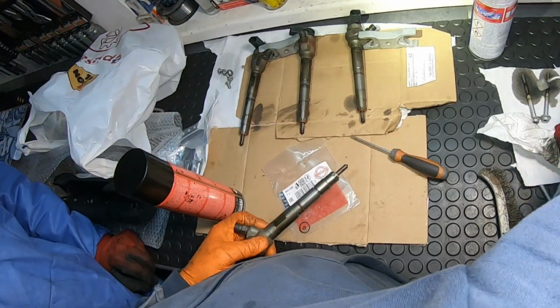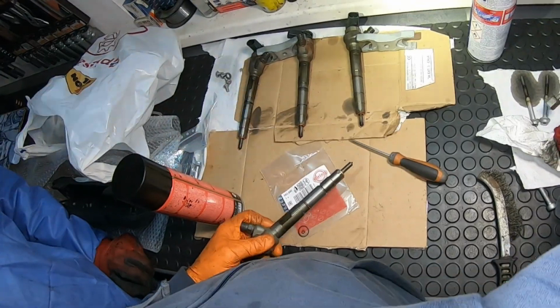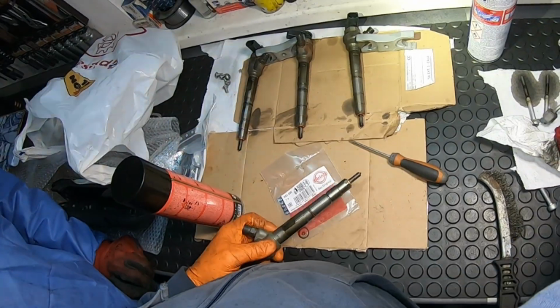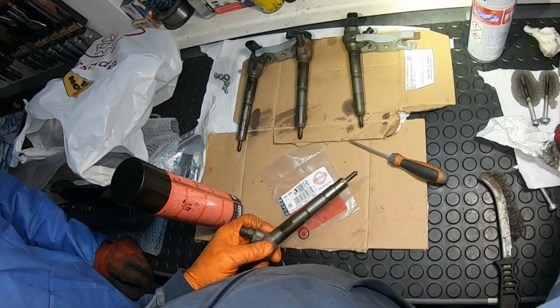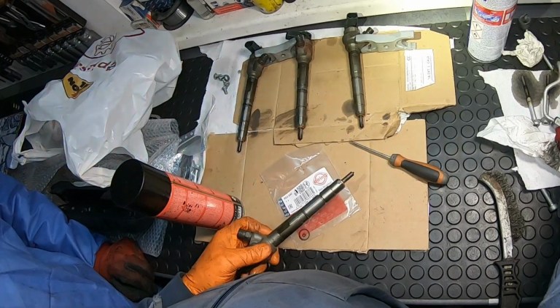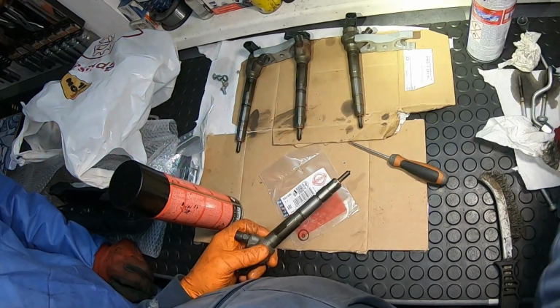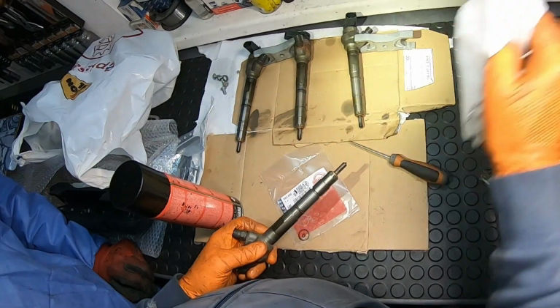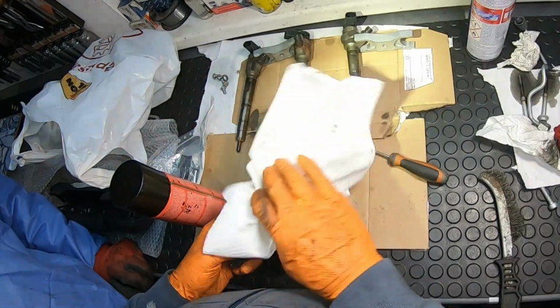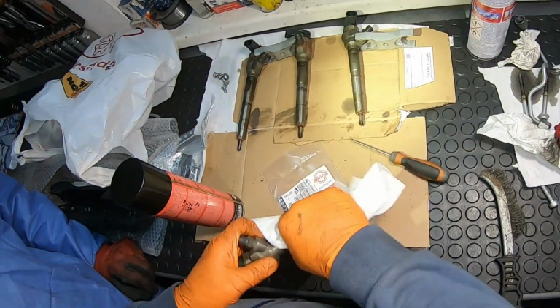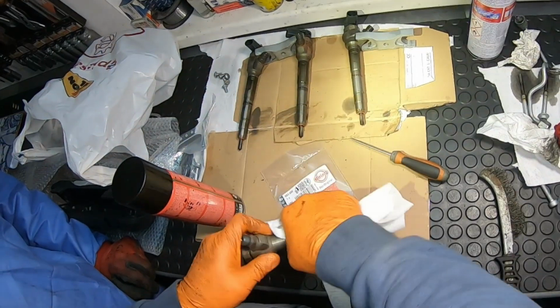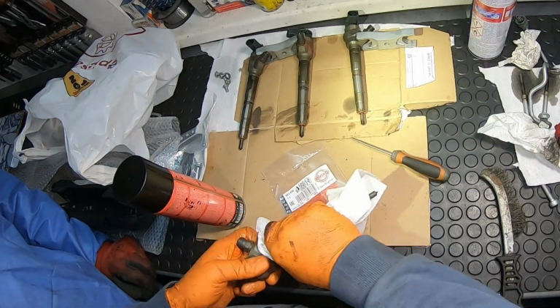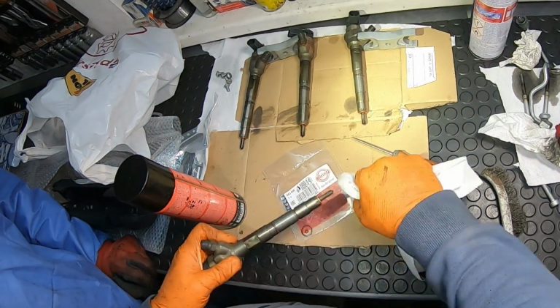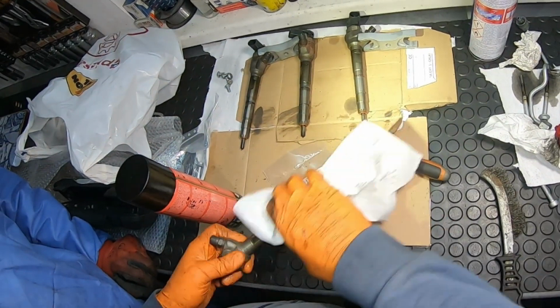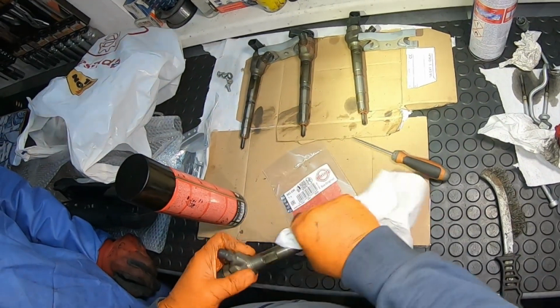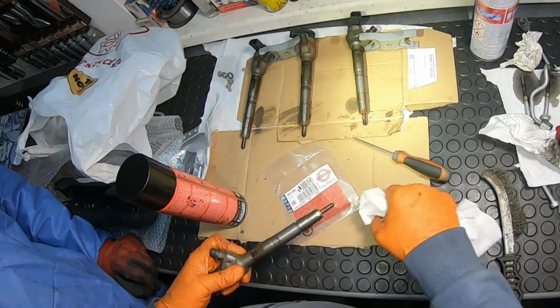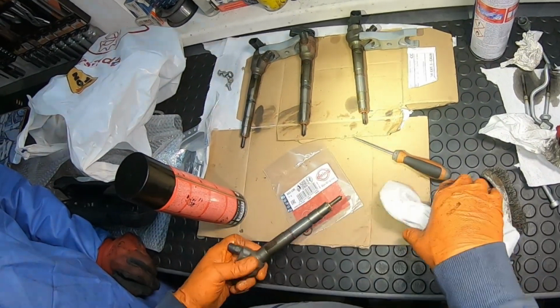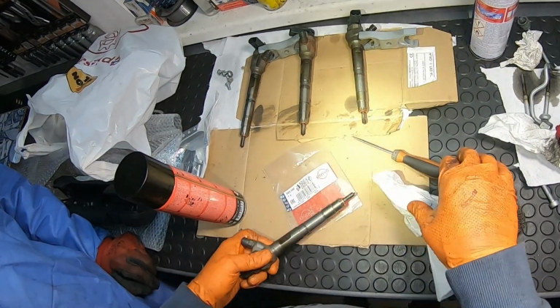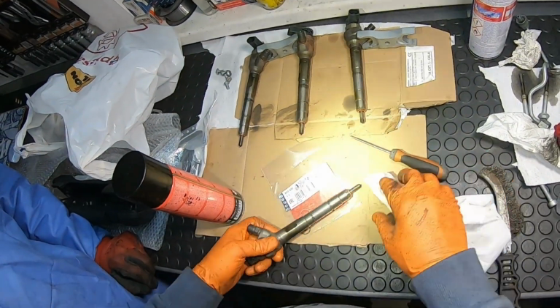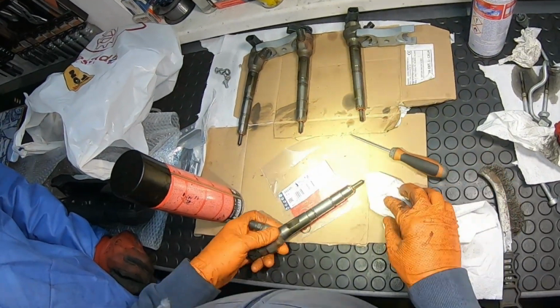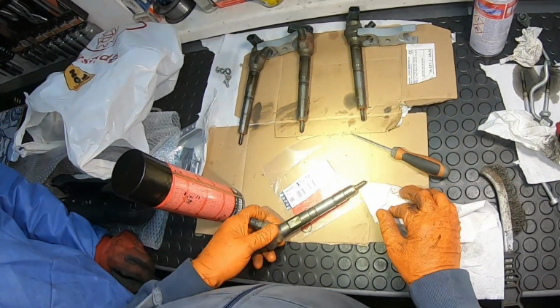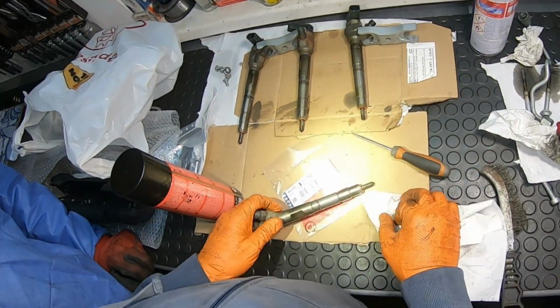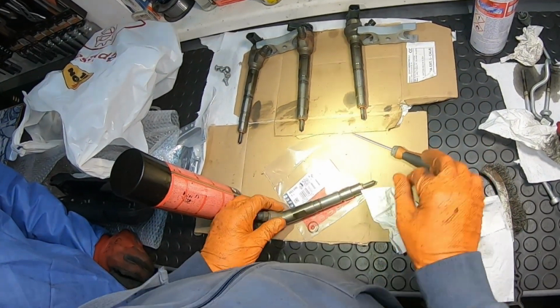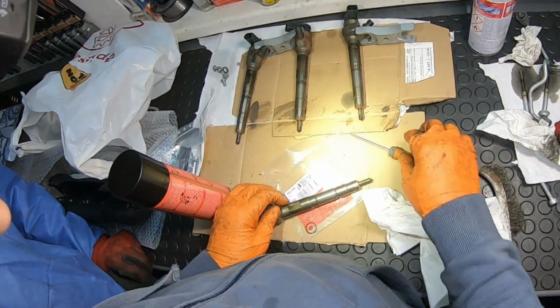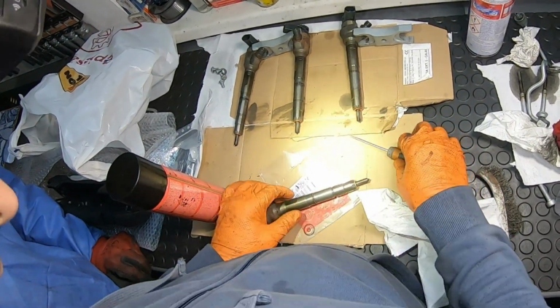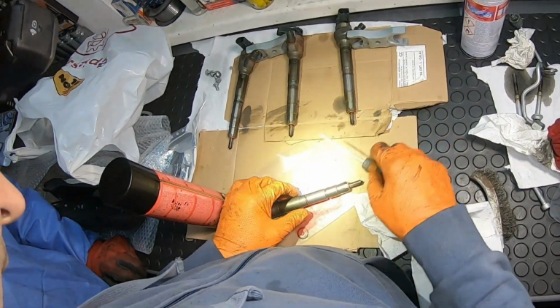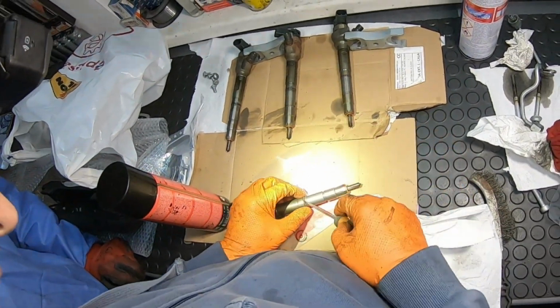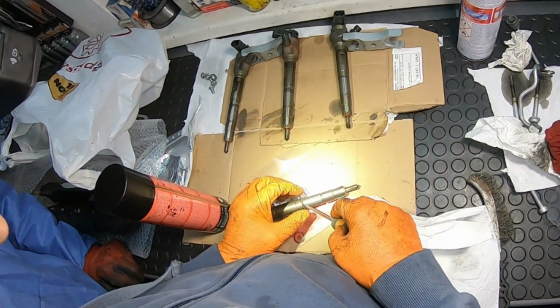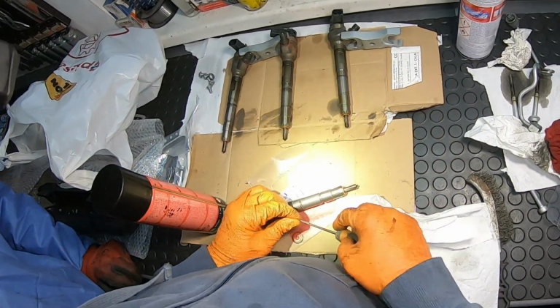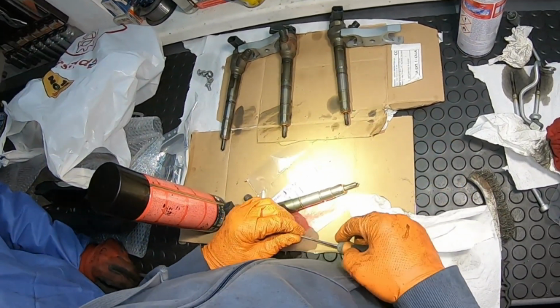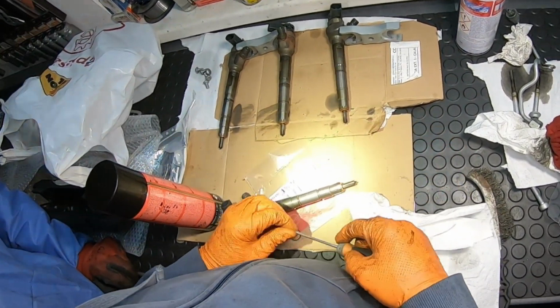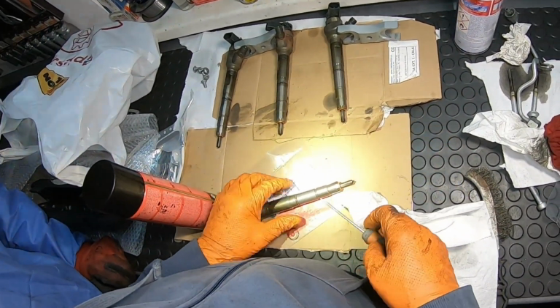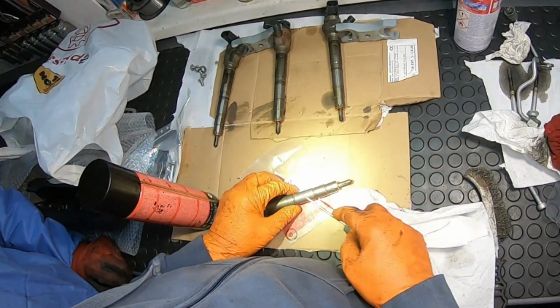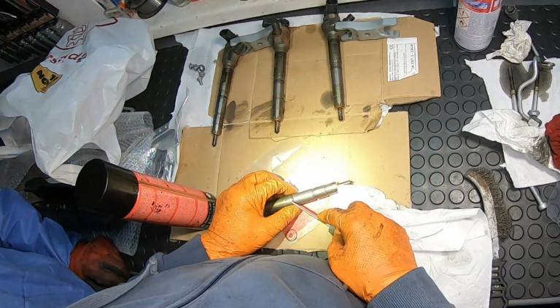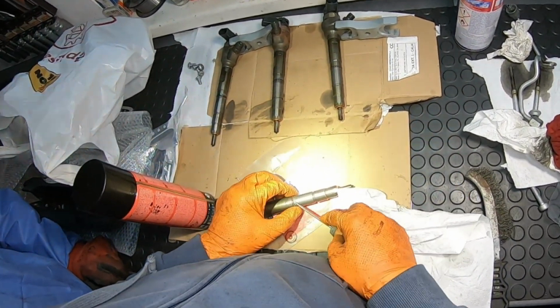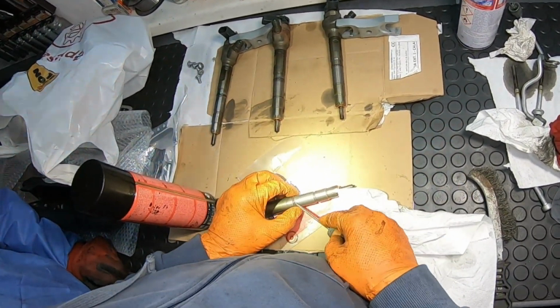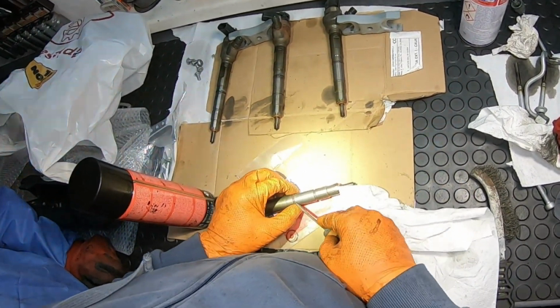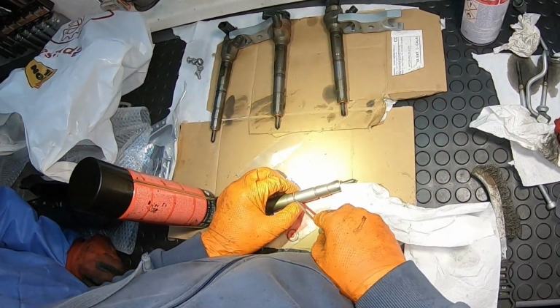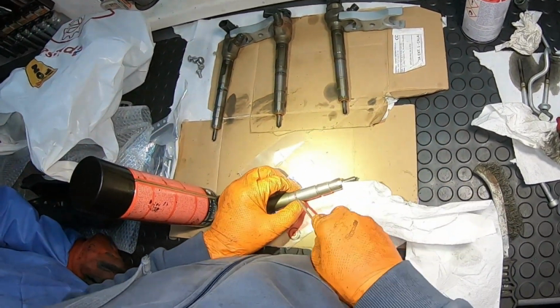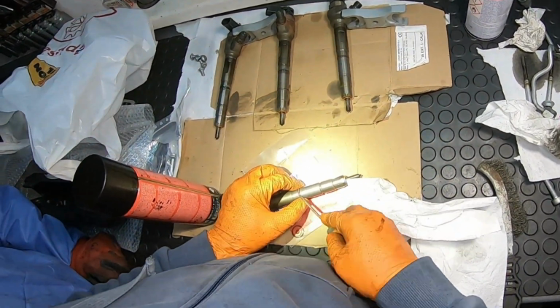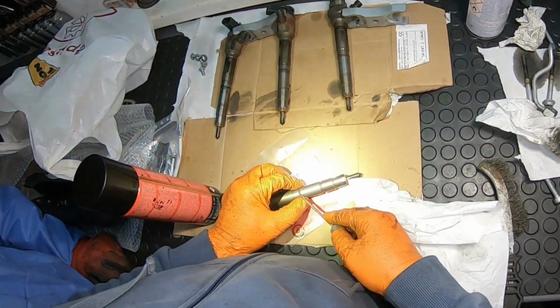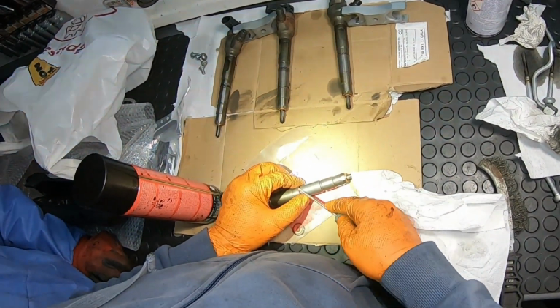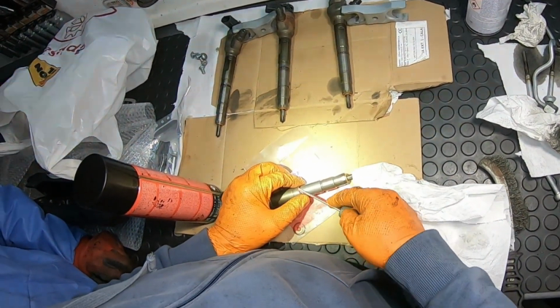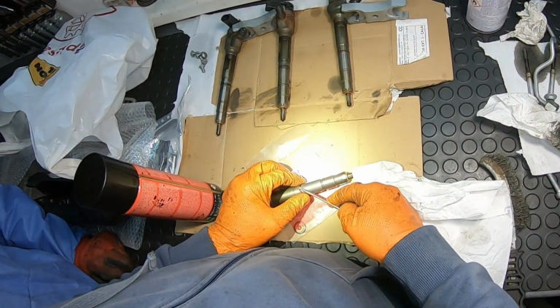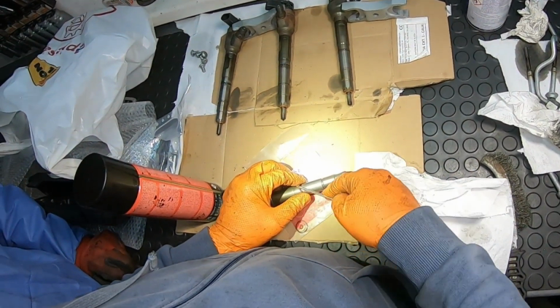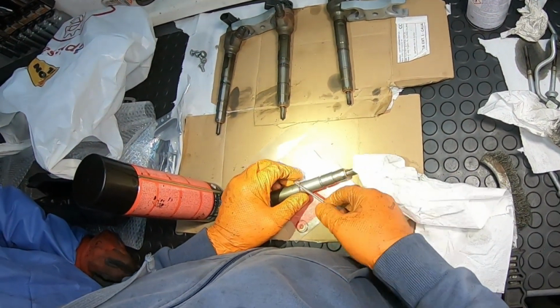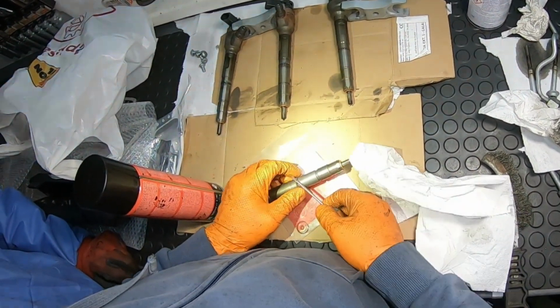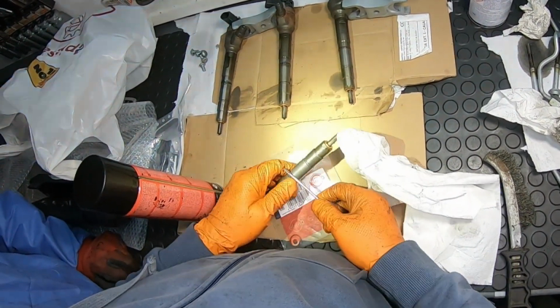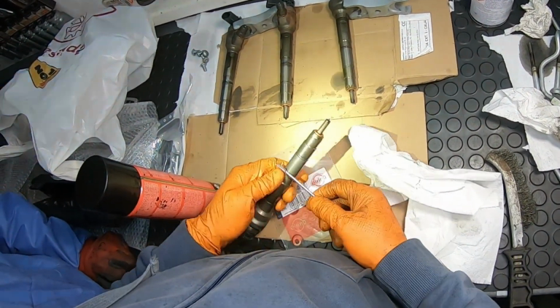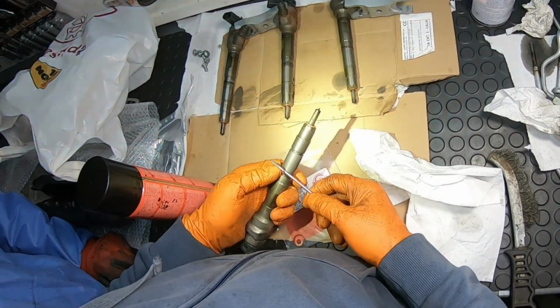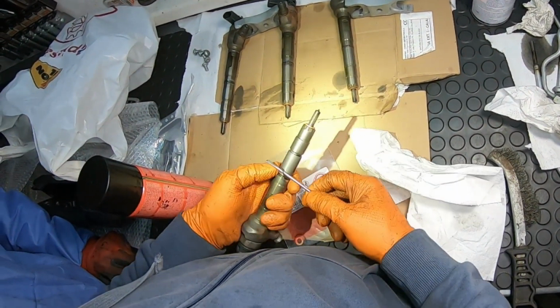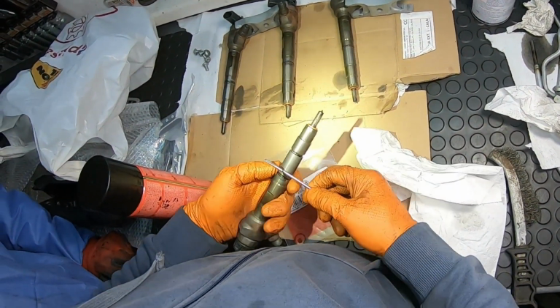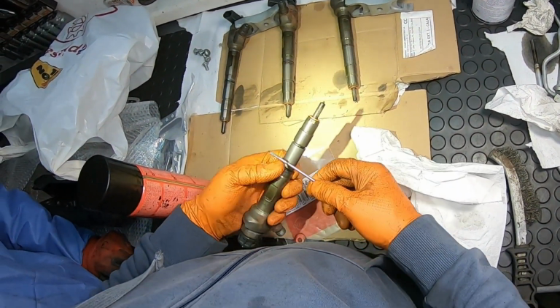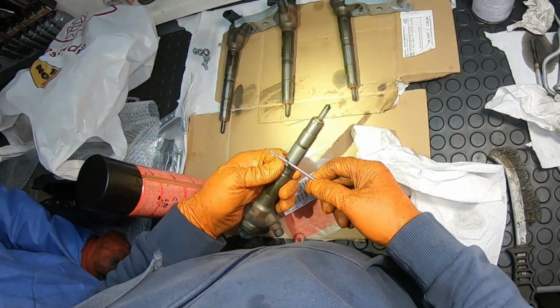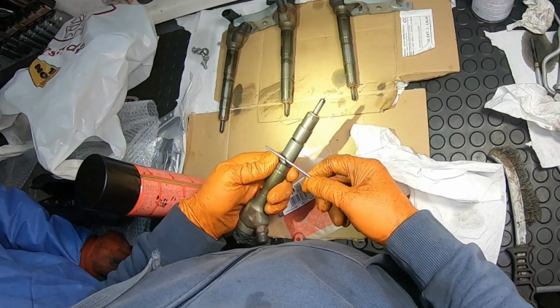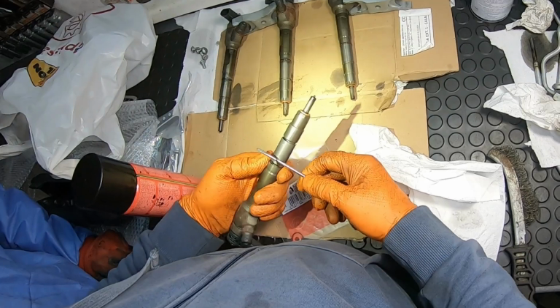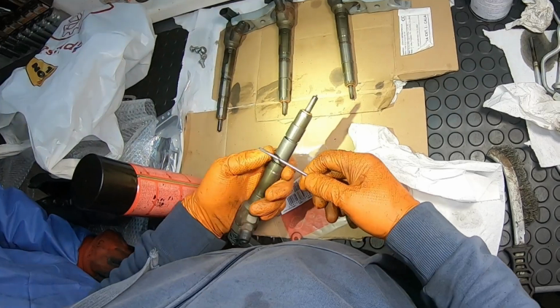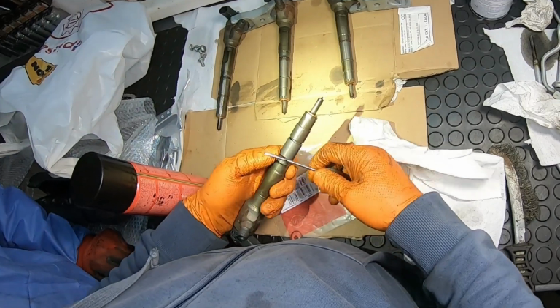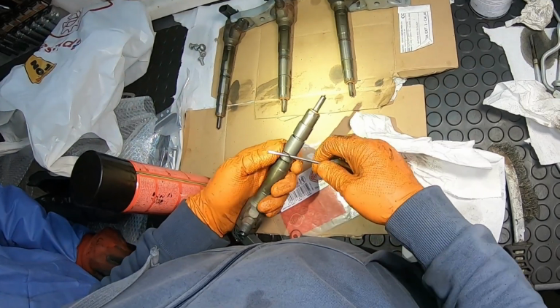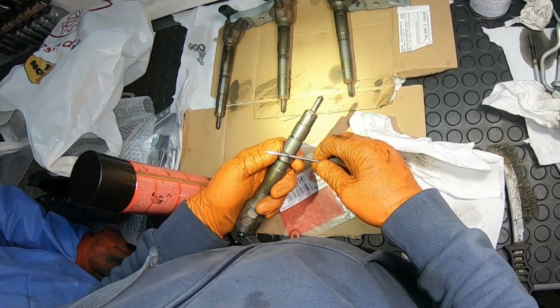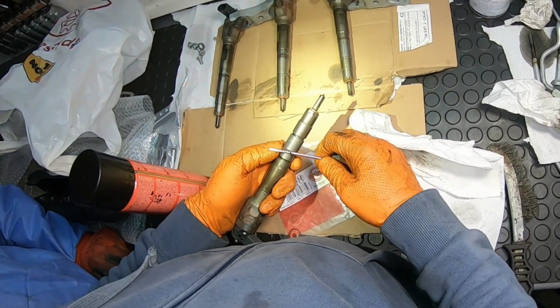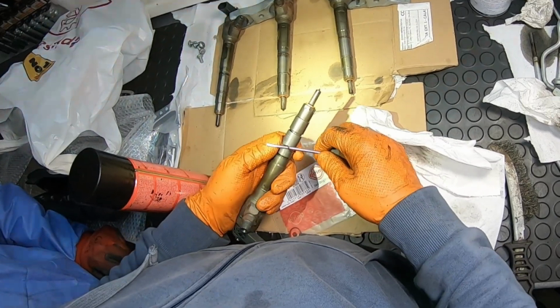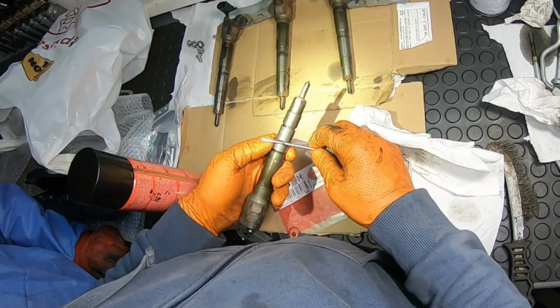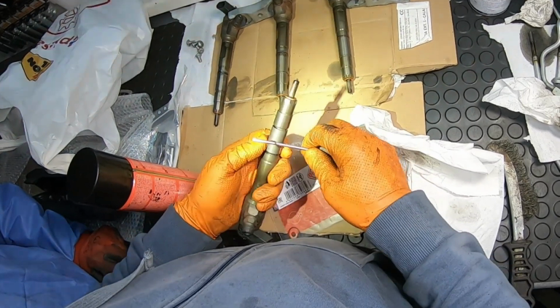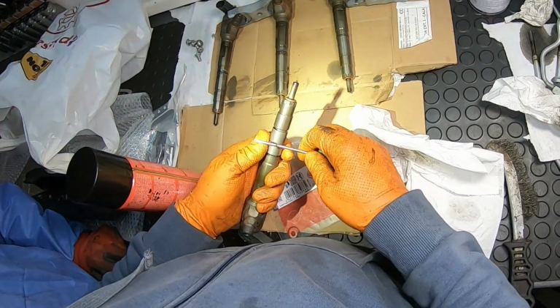If you have to reinstall the fuel injectors, you have to clean any dirt or rust and then replace the rubber o-ring and the copper washer.